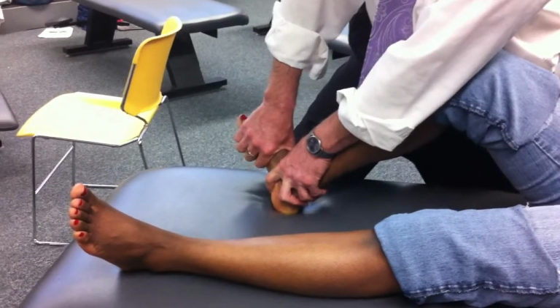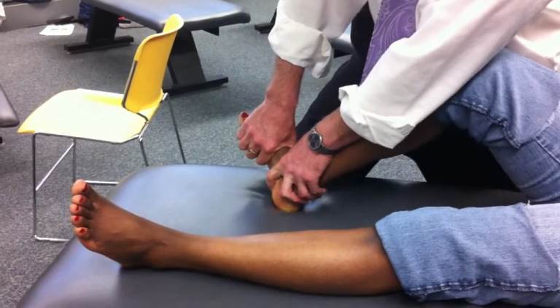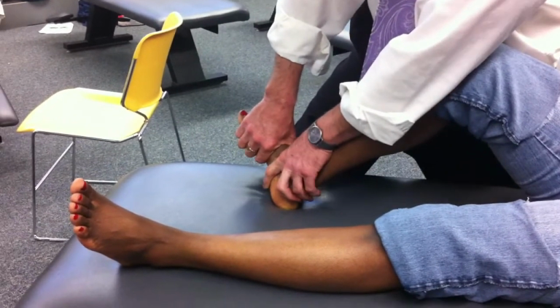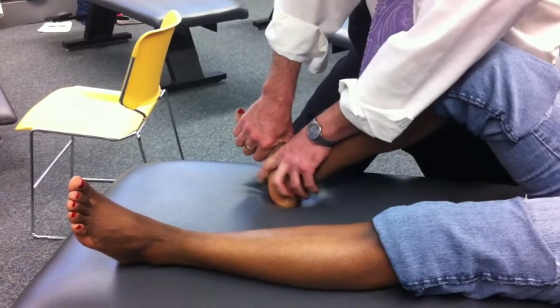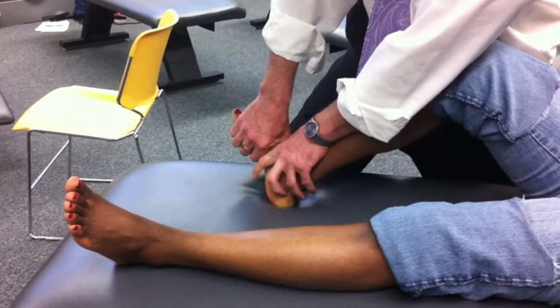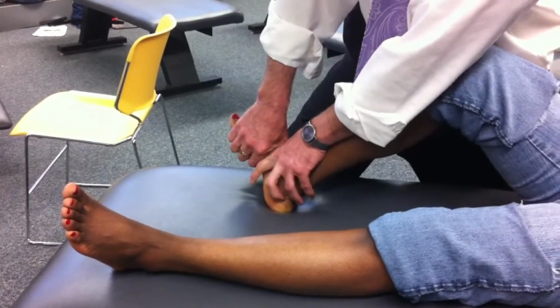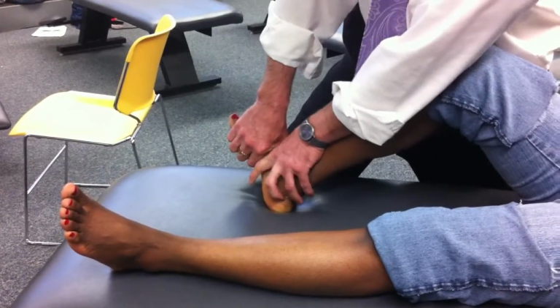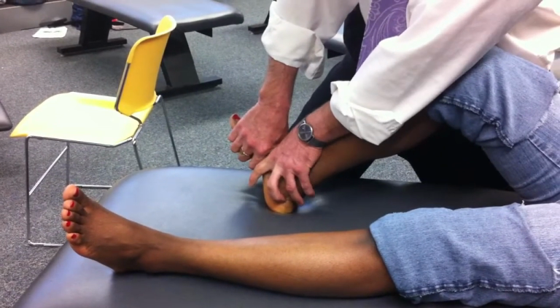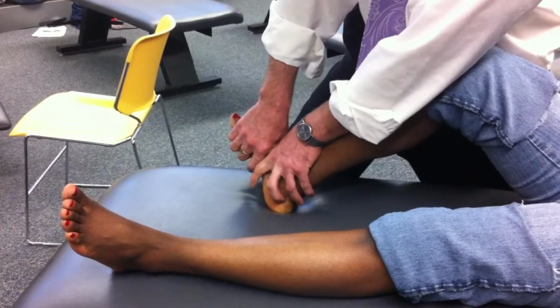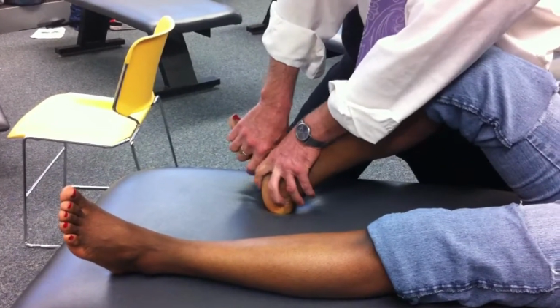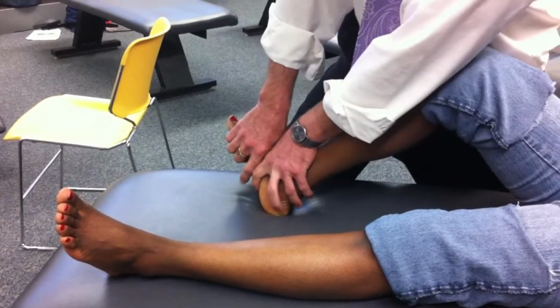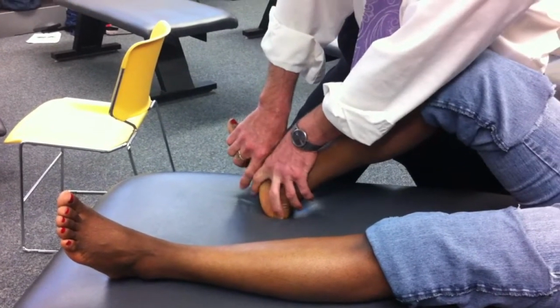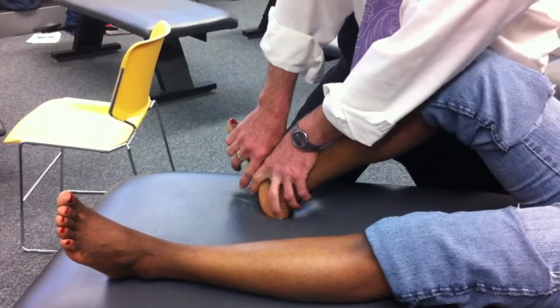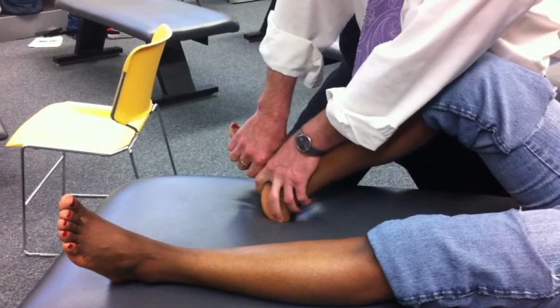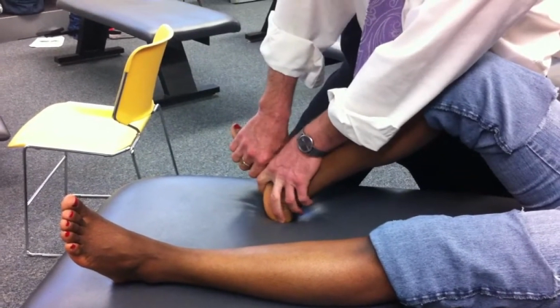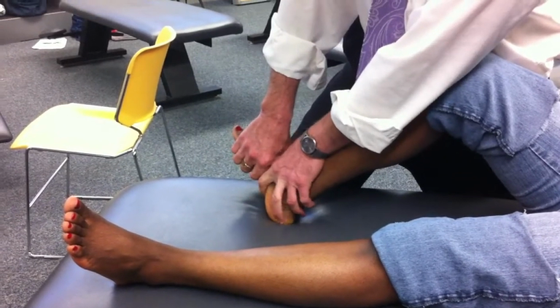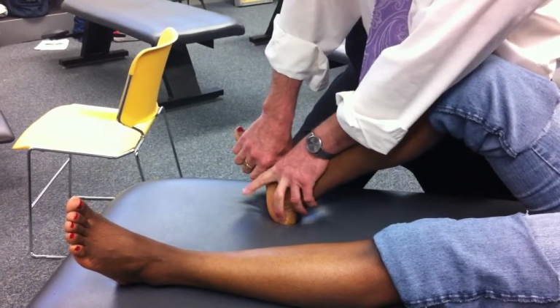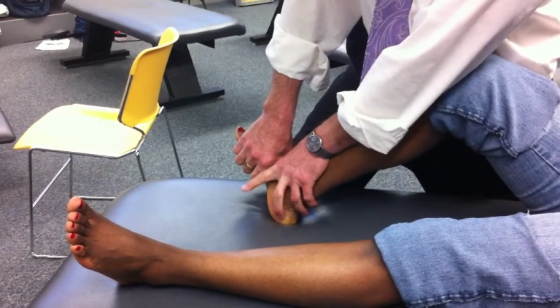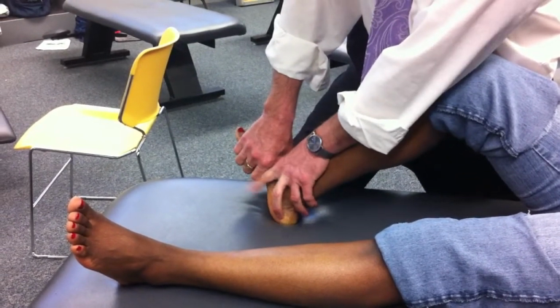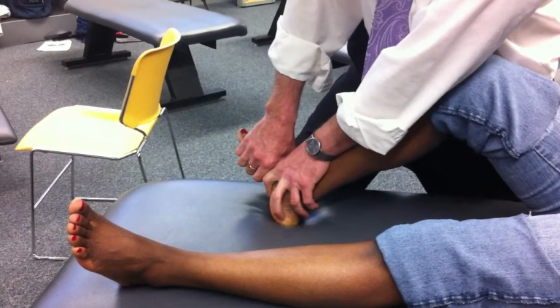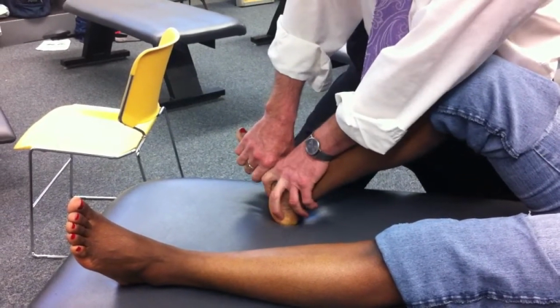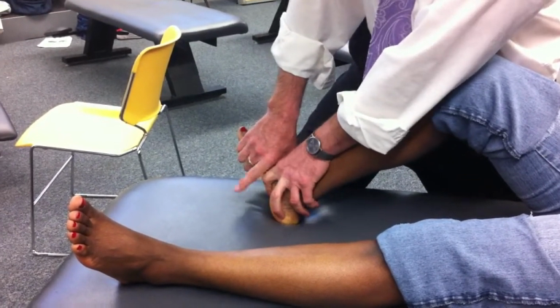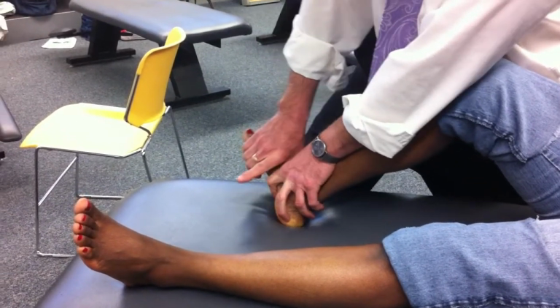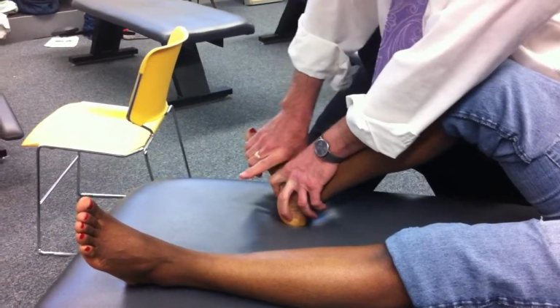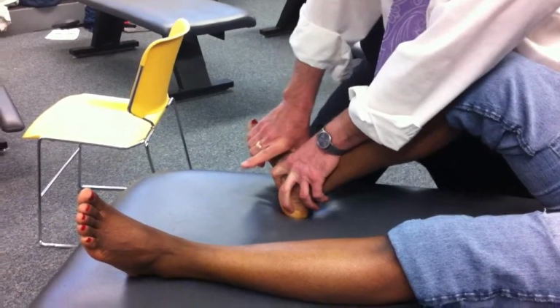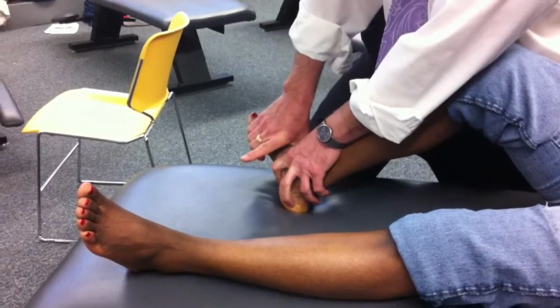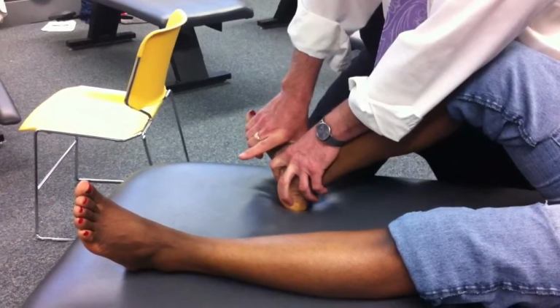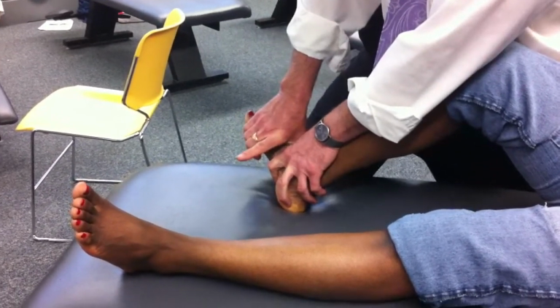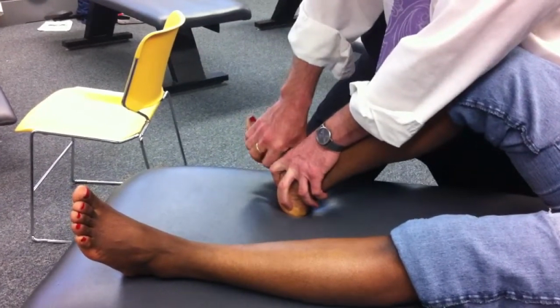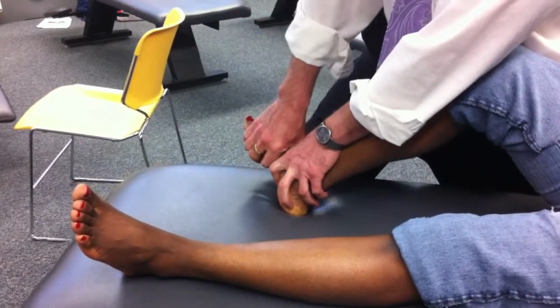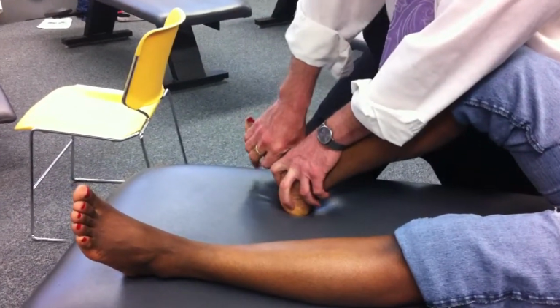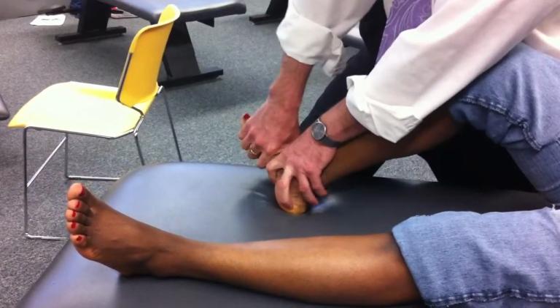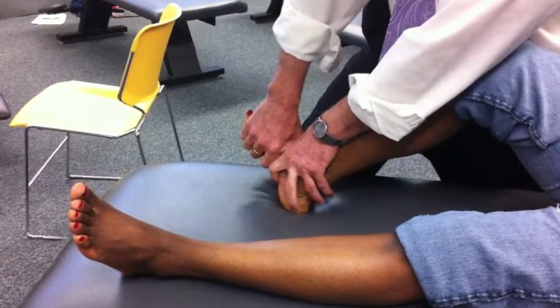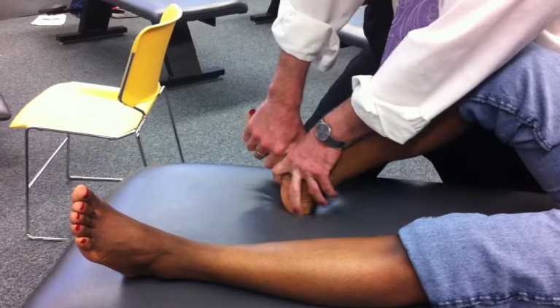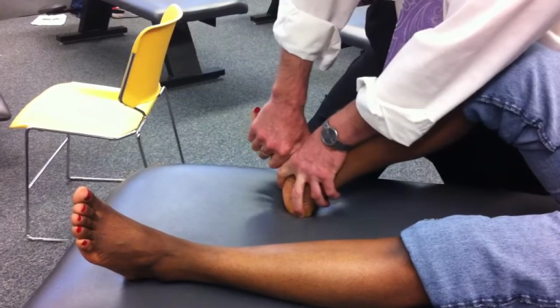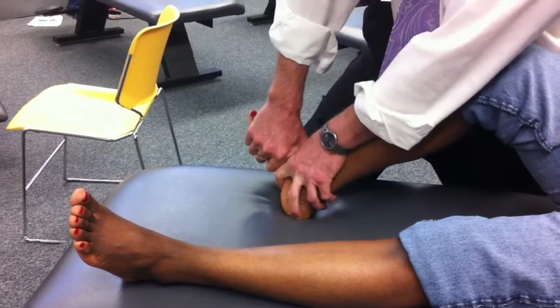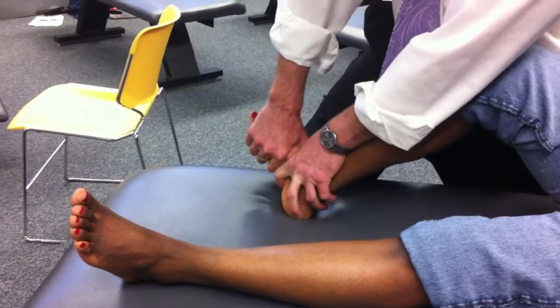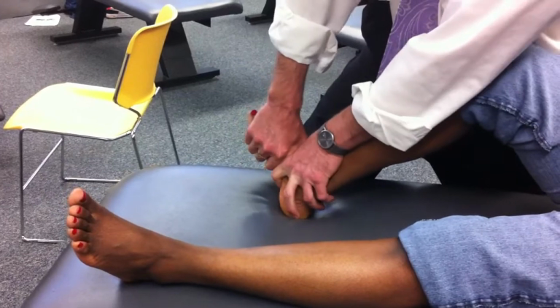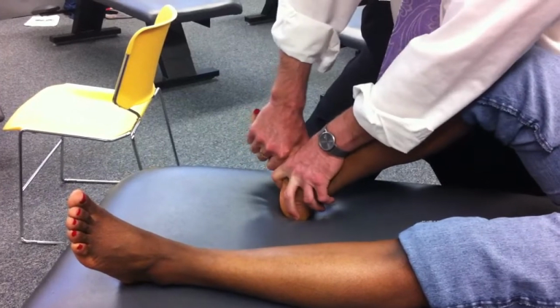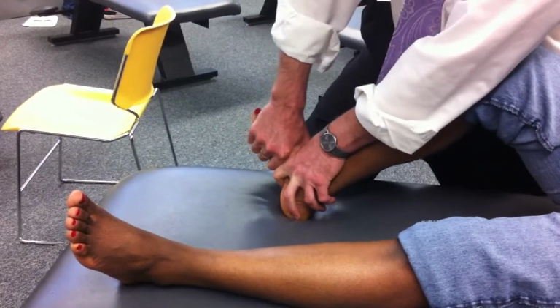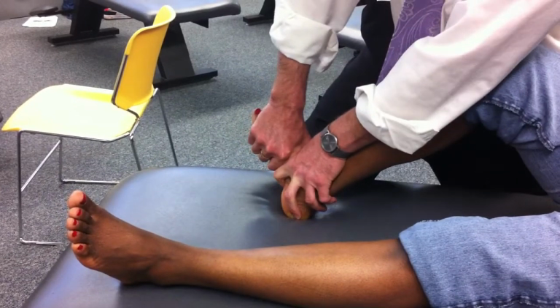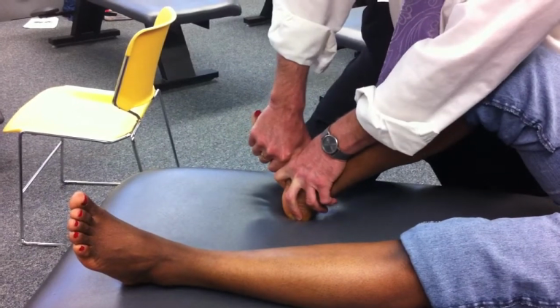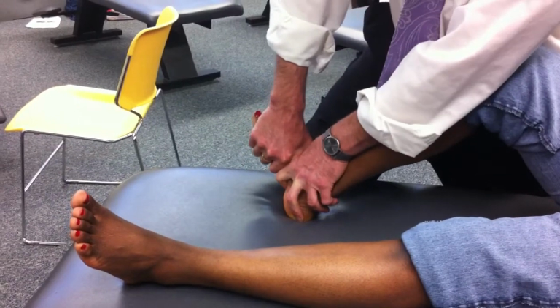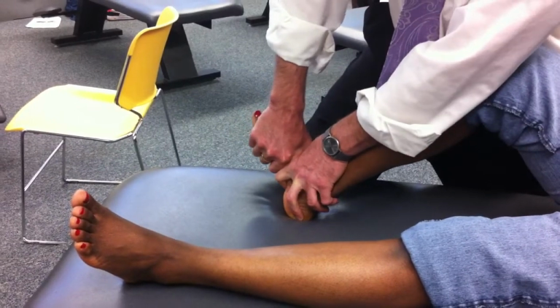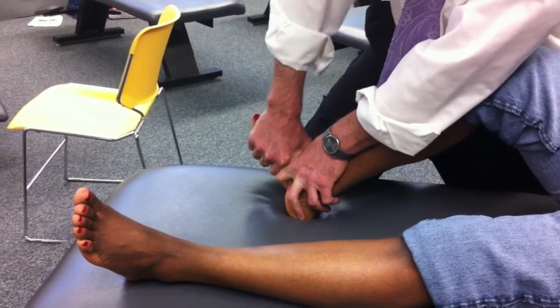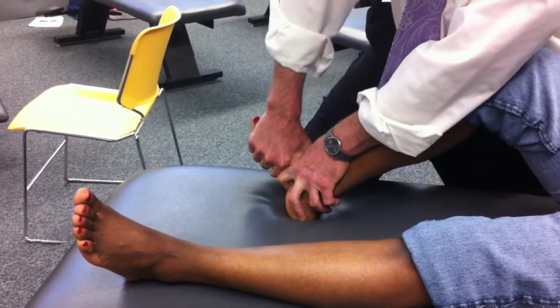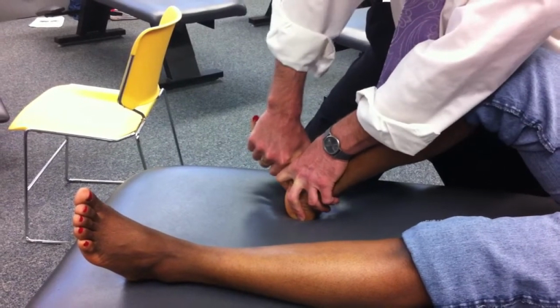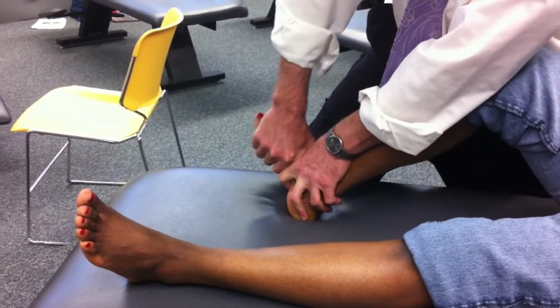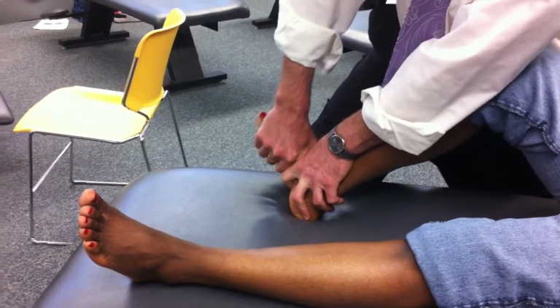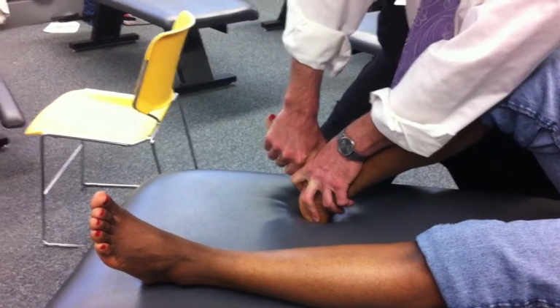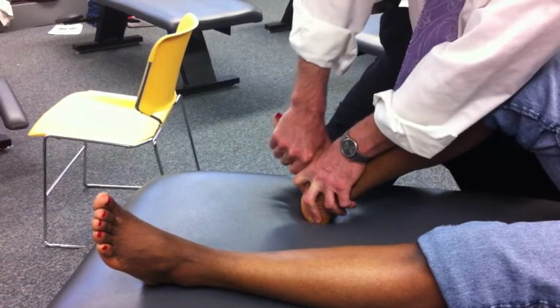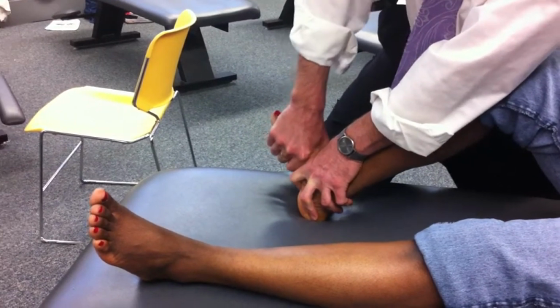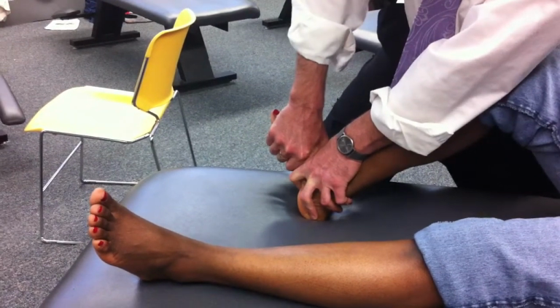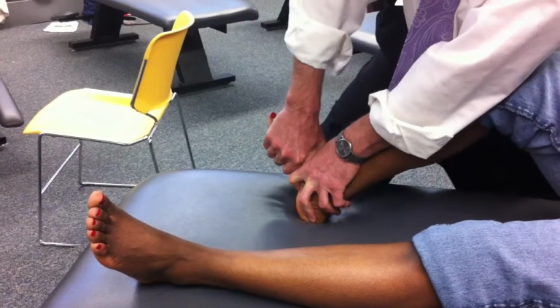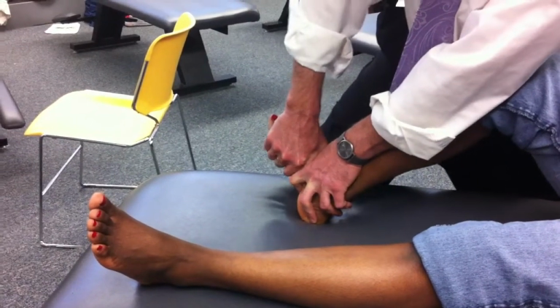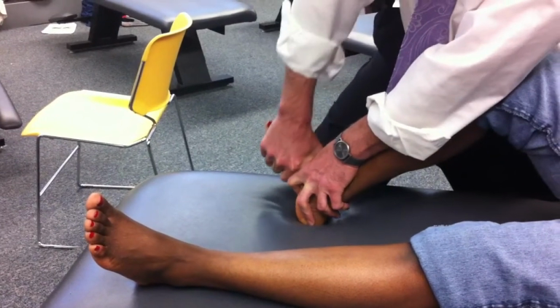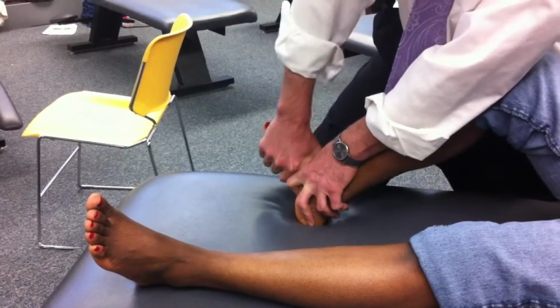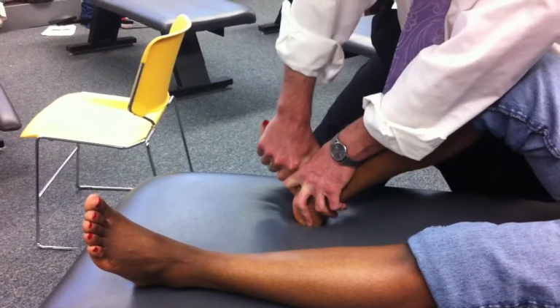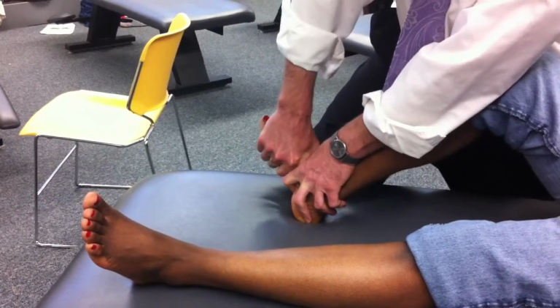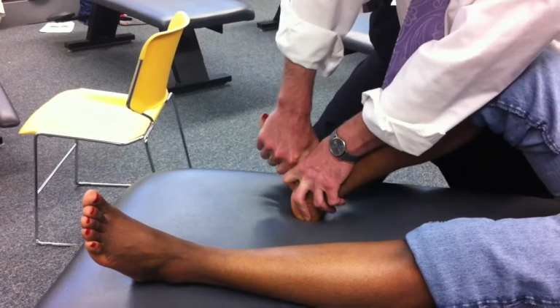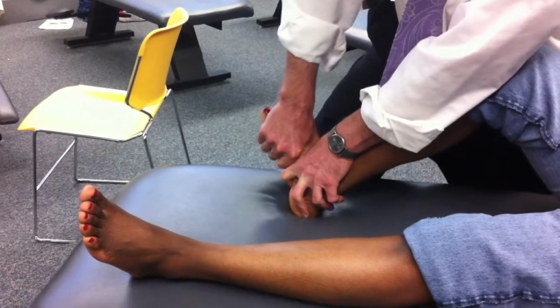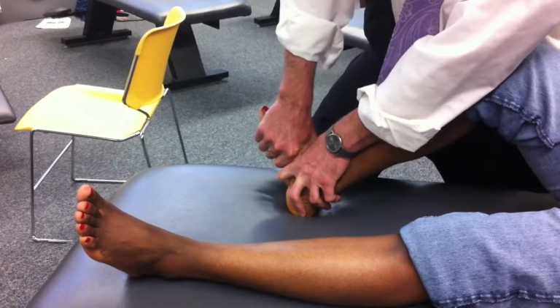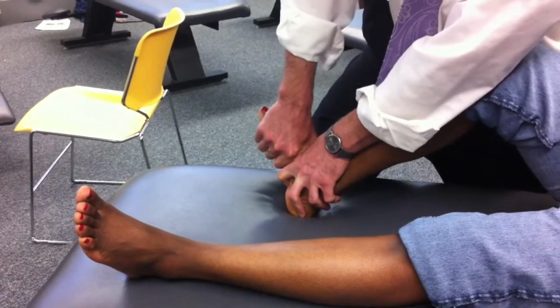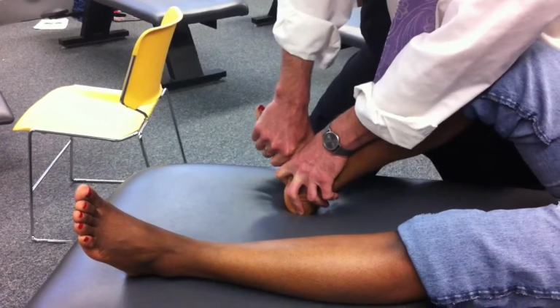Slide down one more finger width — cuneiforms with the proximal hand, metatarsal bases with the distal hand. Push, push, pull, pull. Anything there? No.